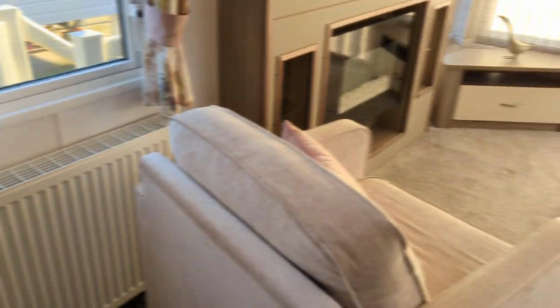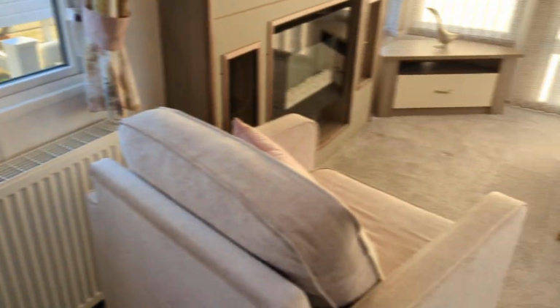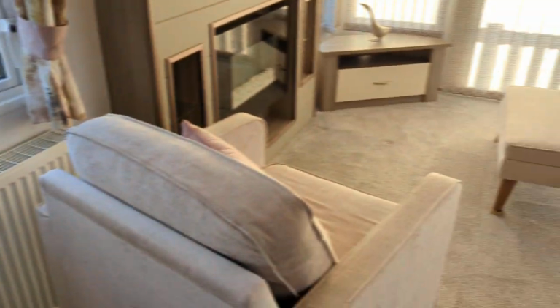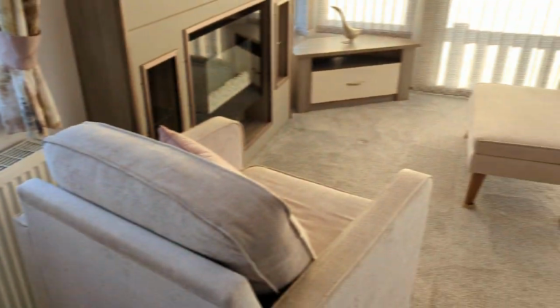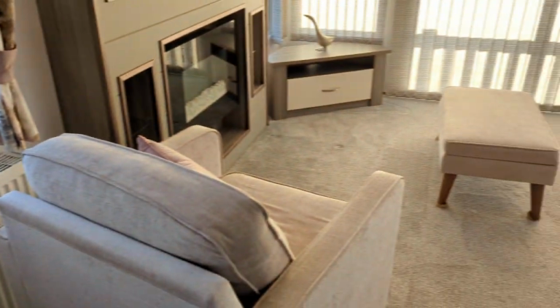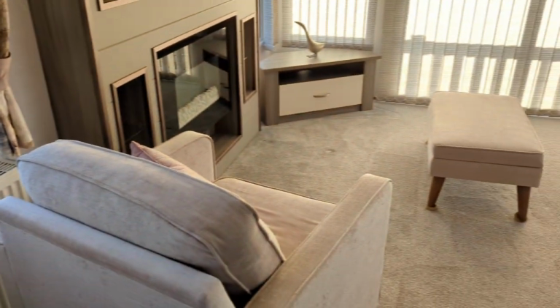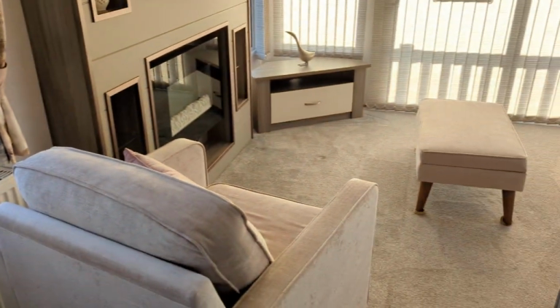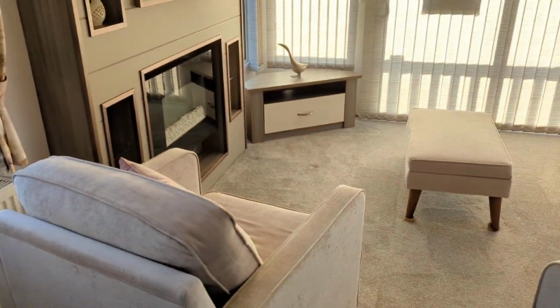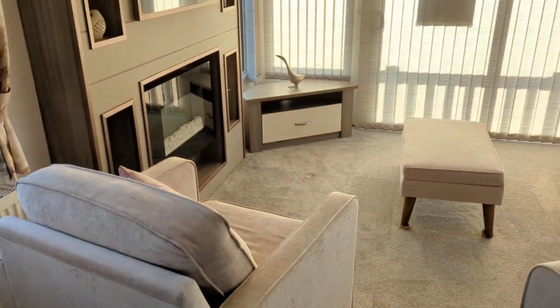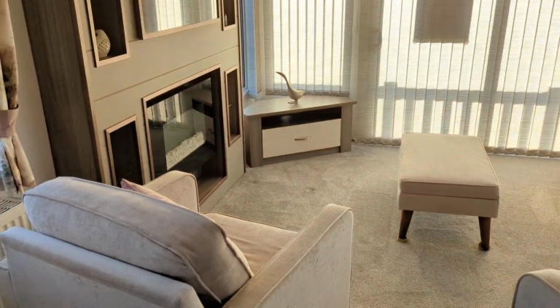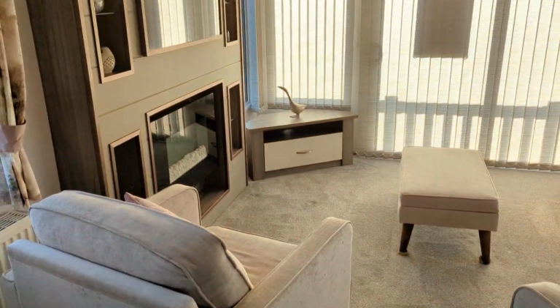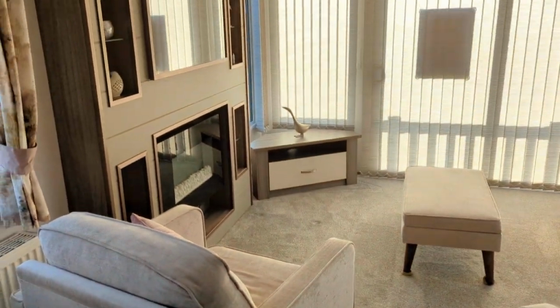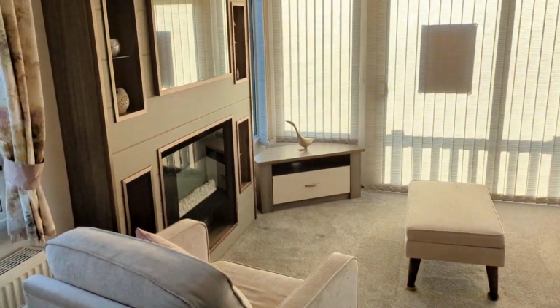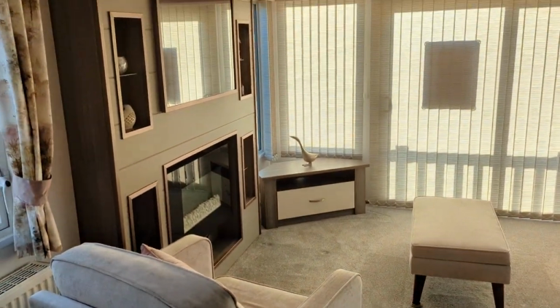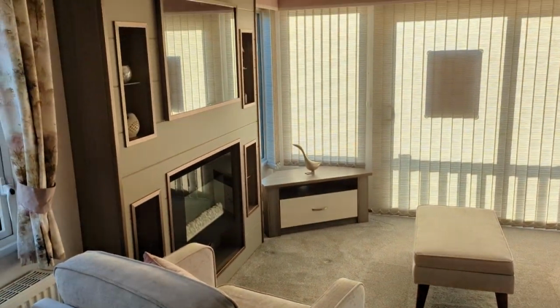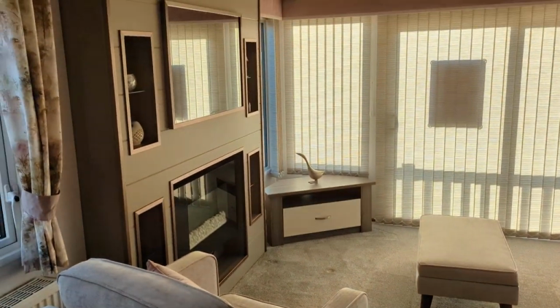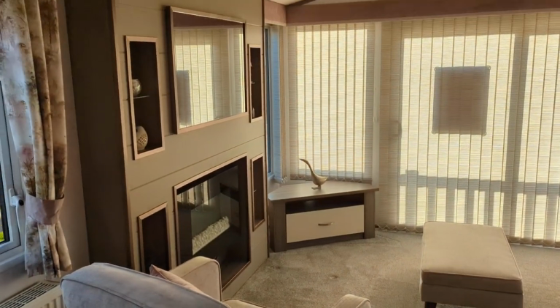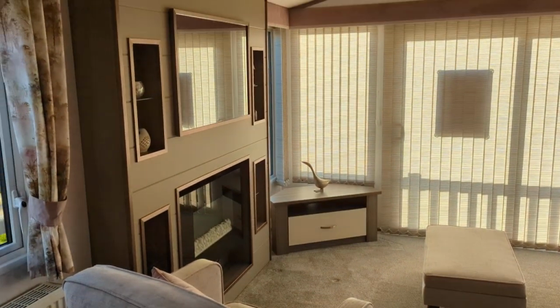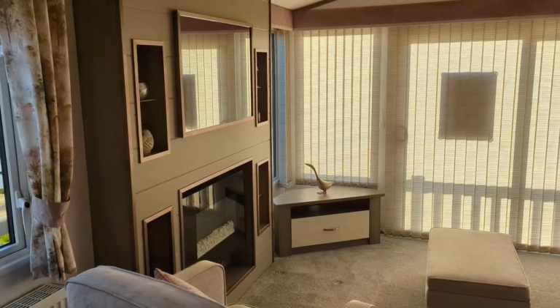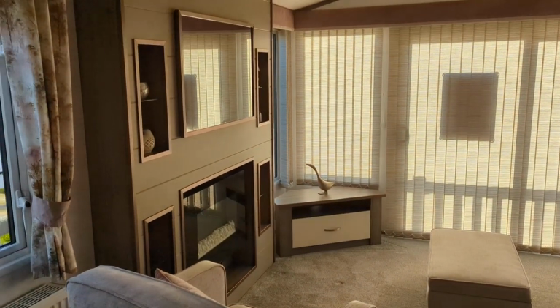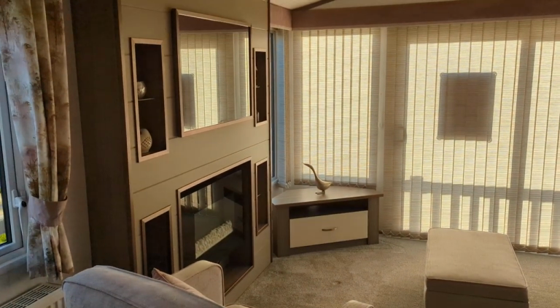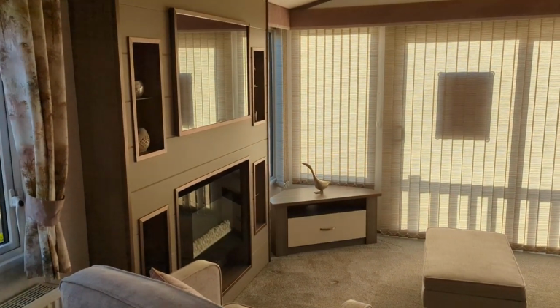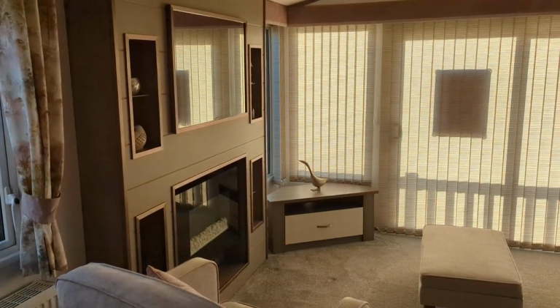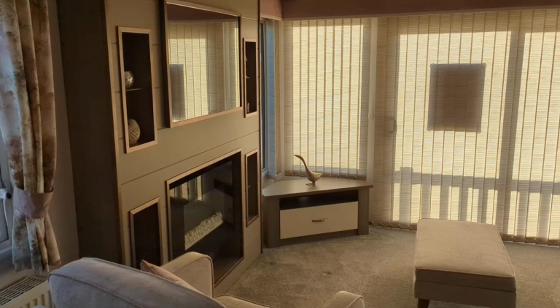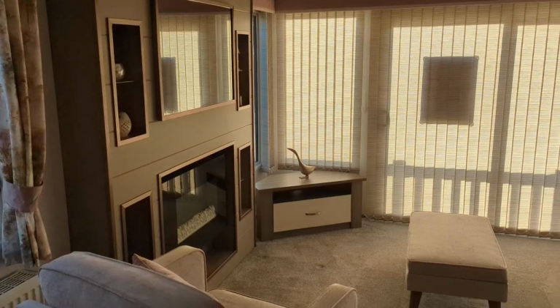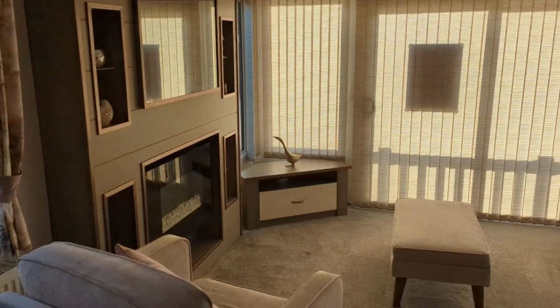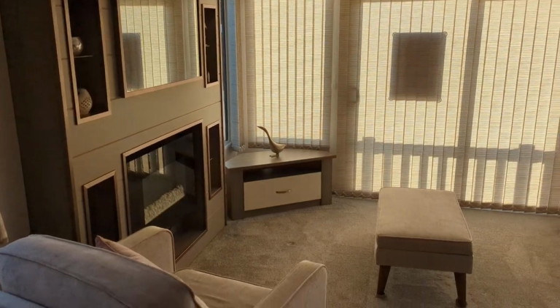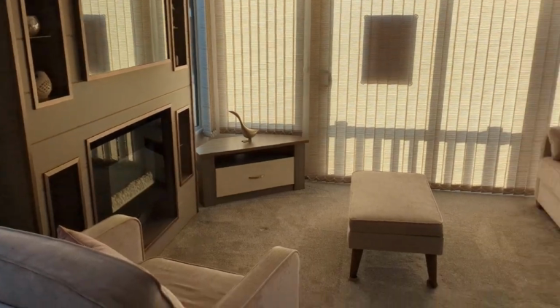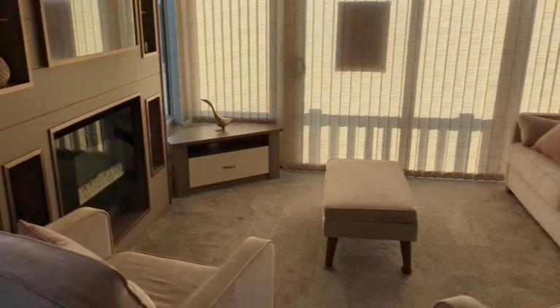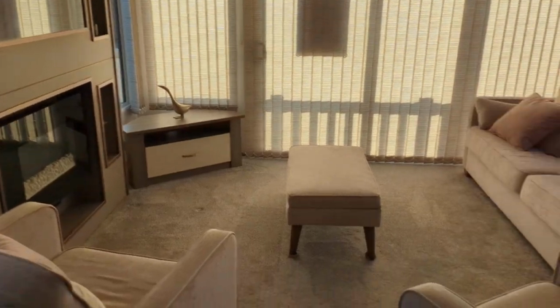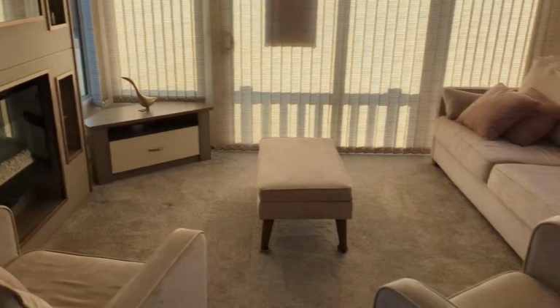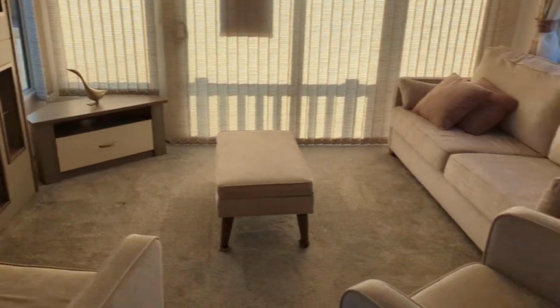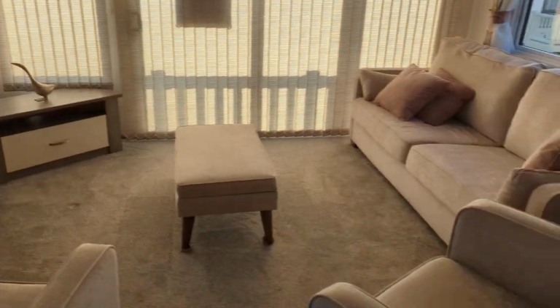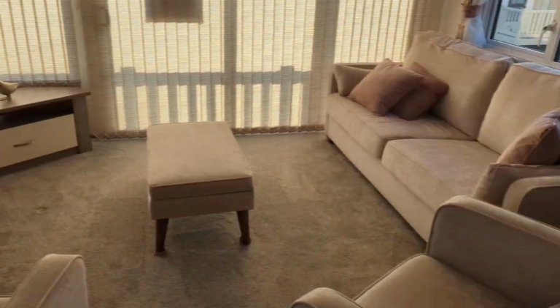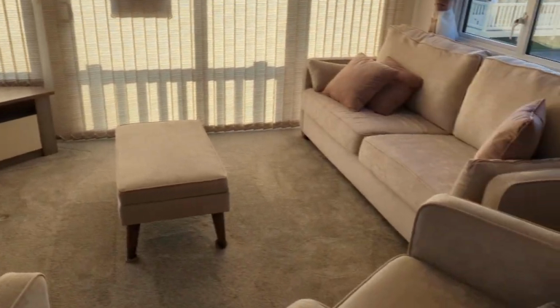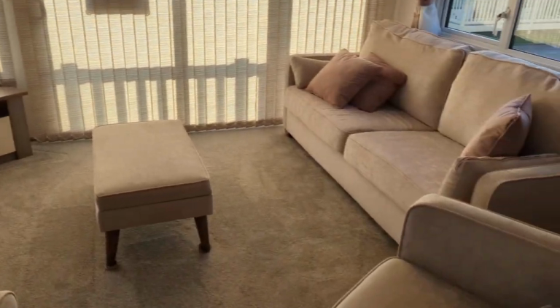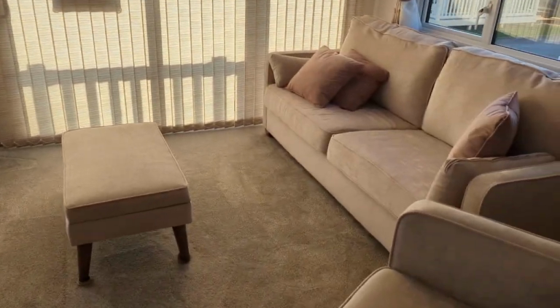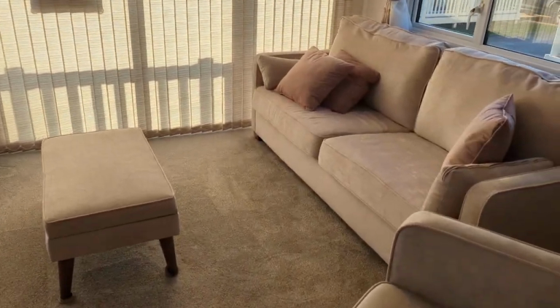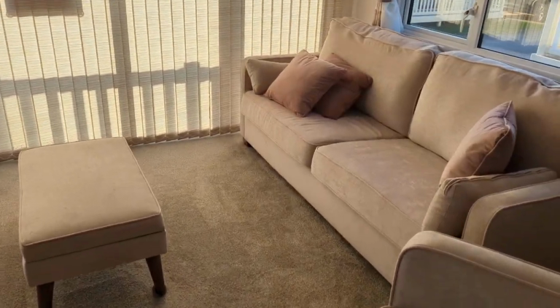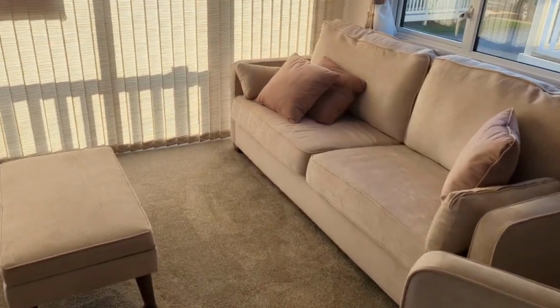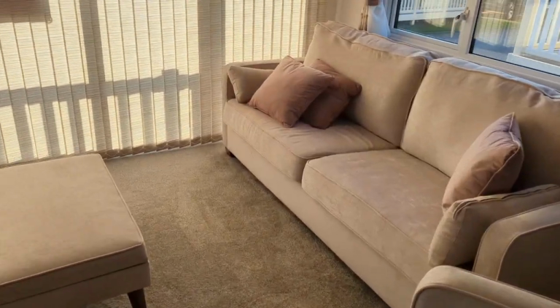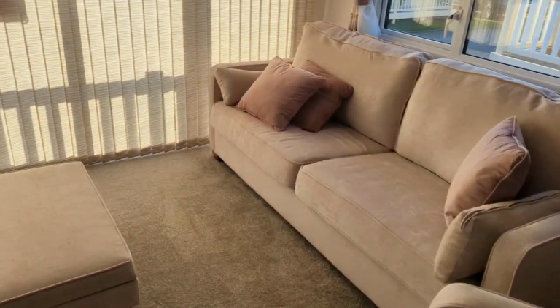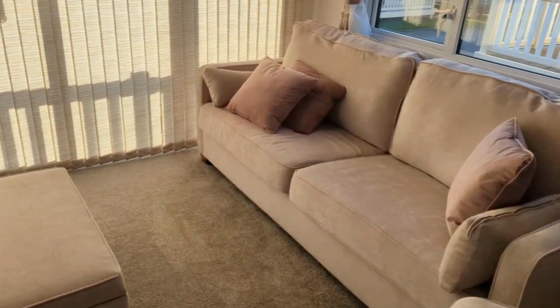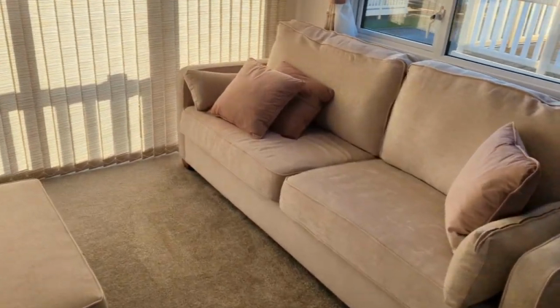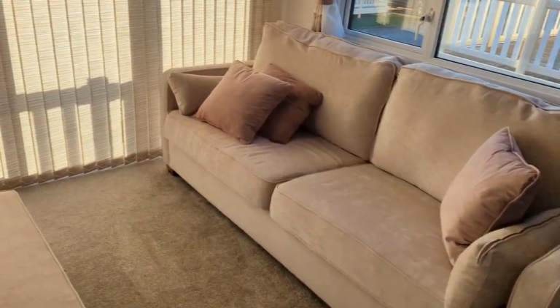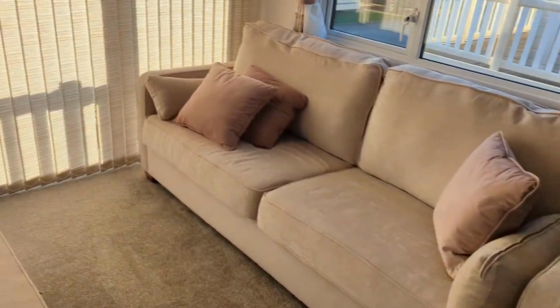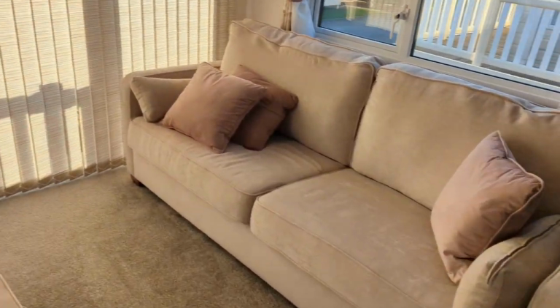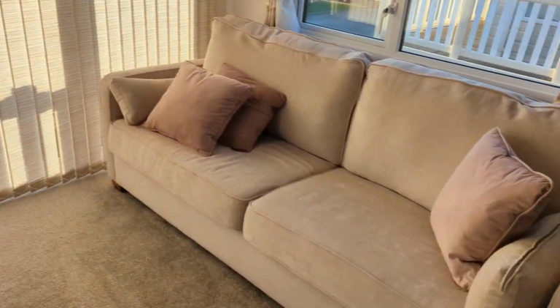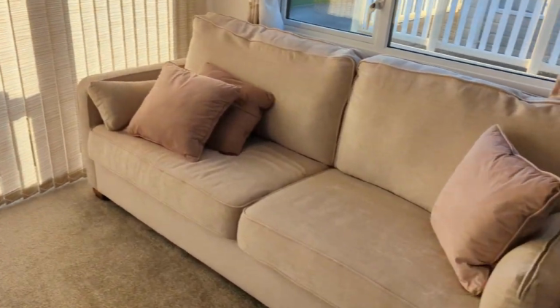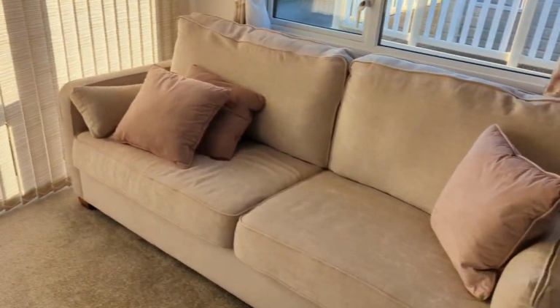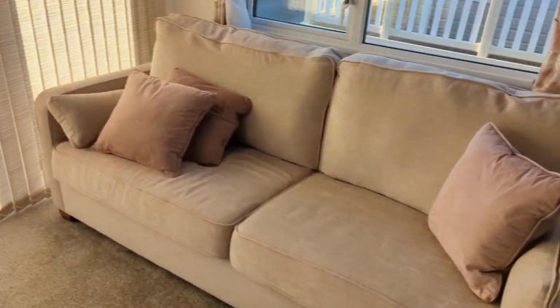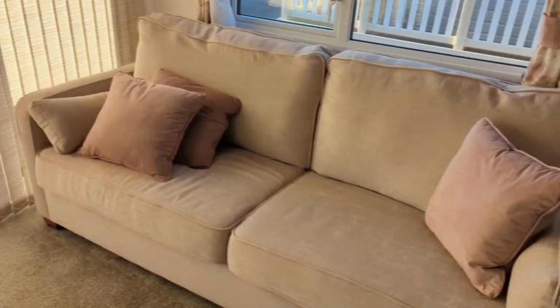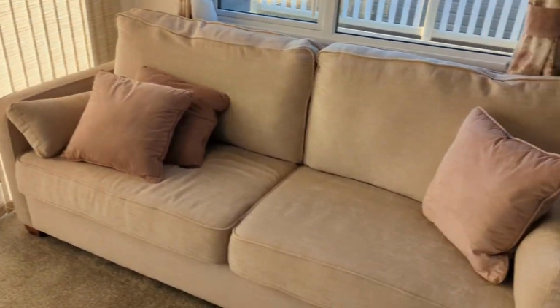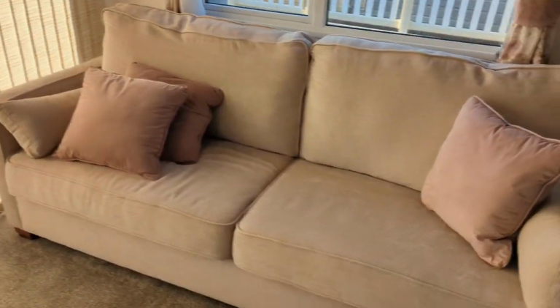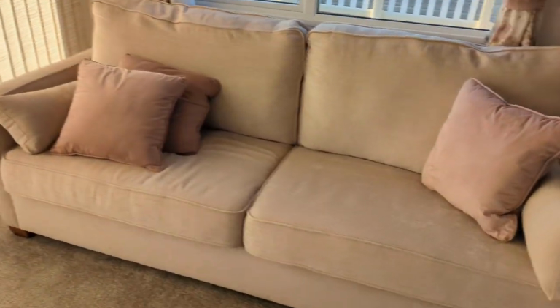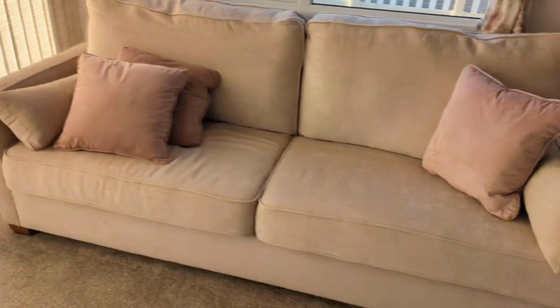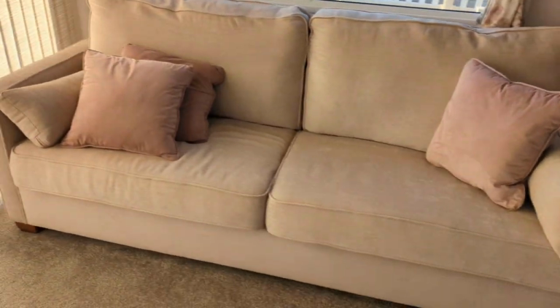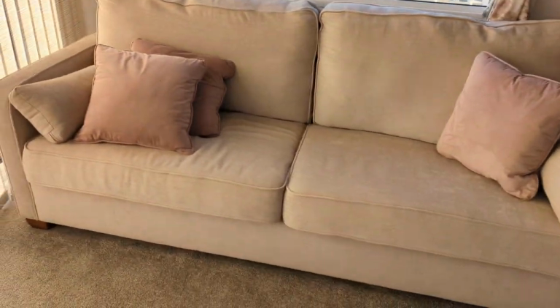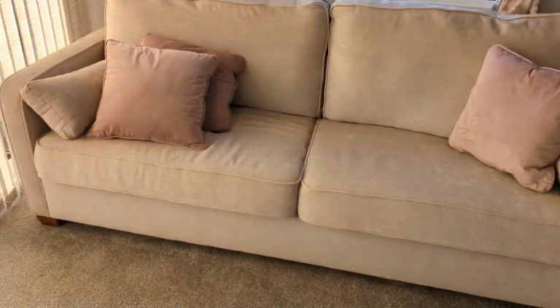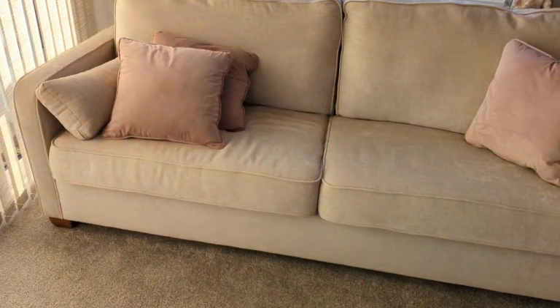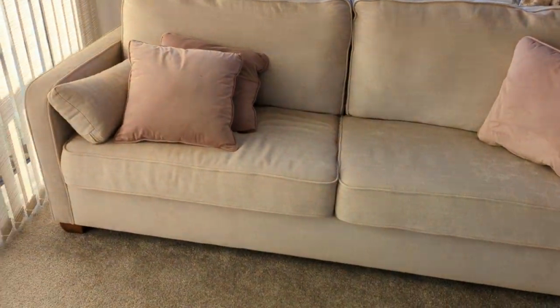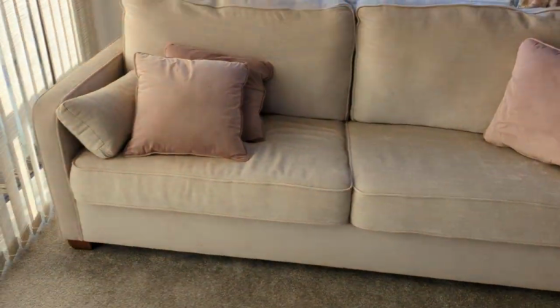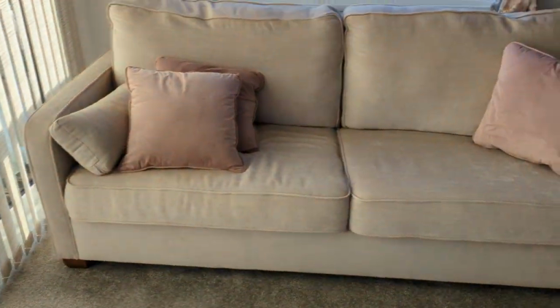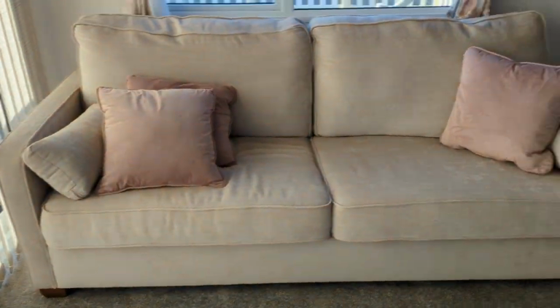Living room with front opening sliding doors and a sofa bed.